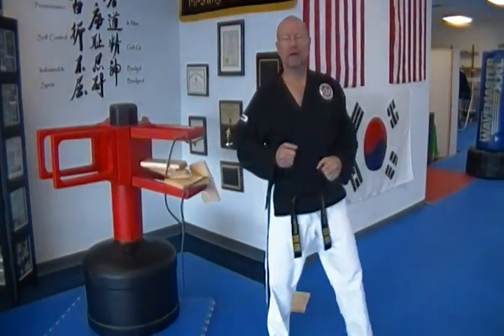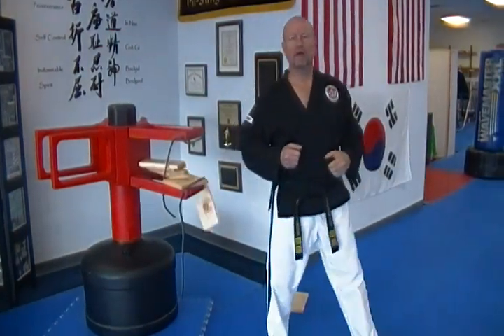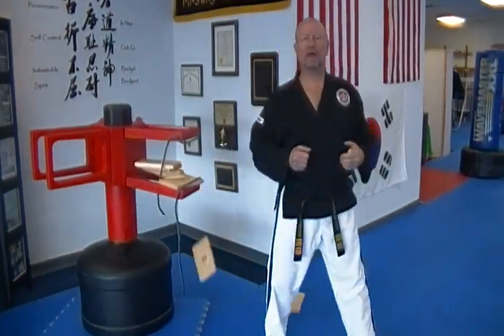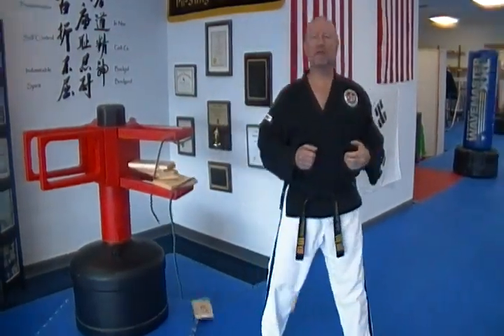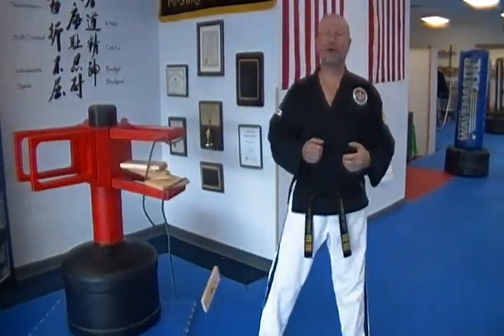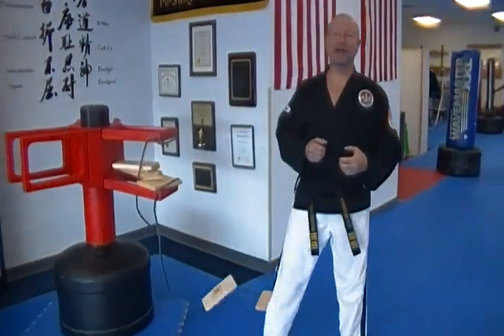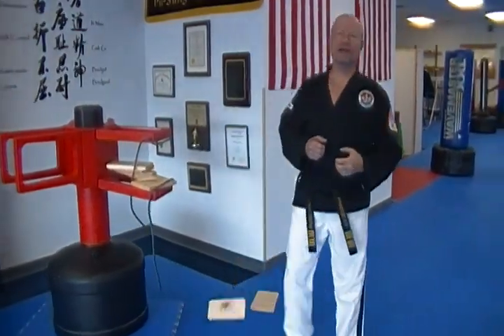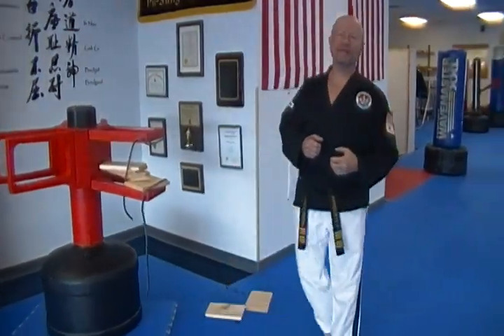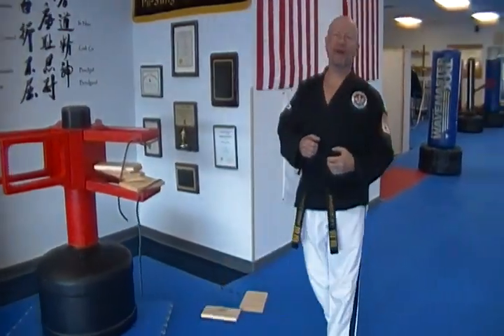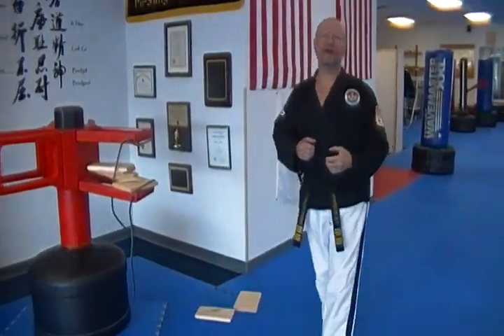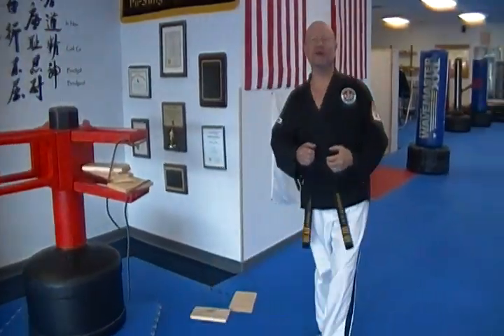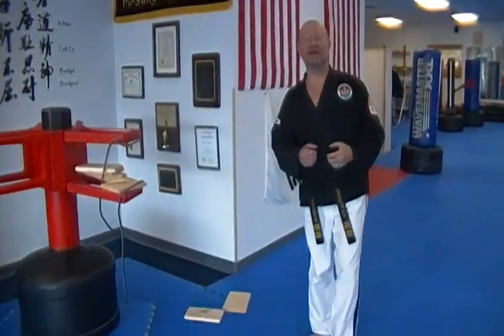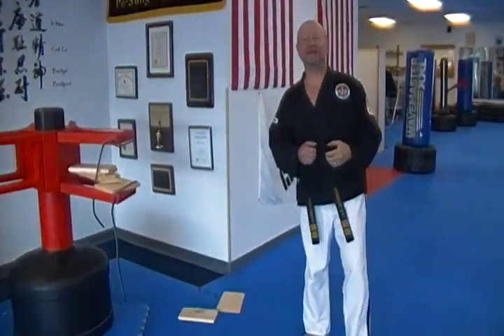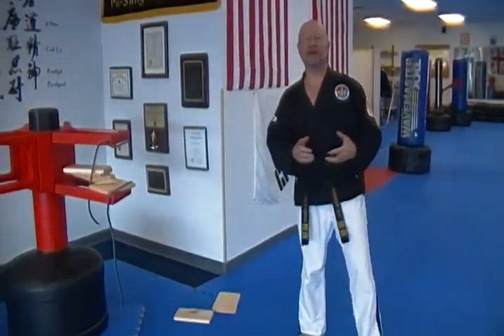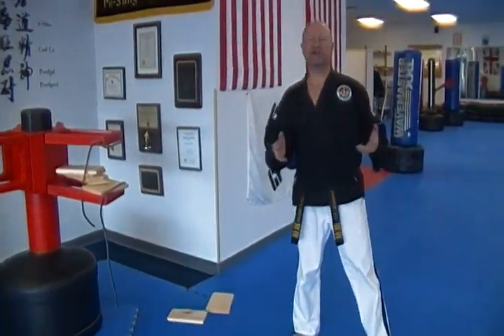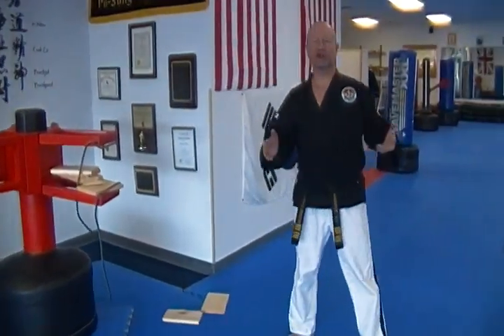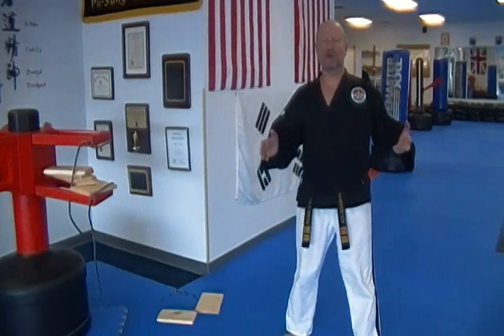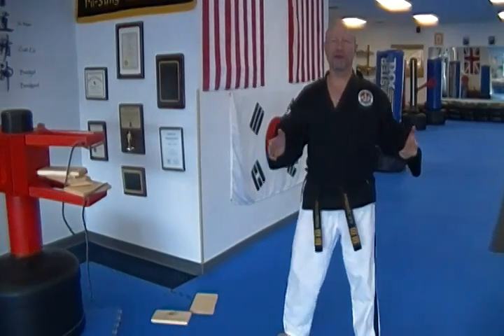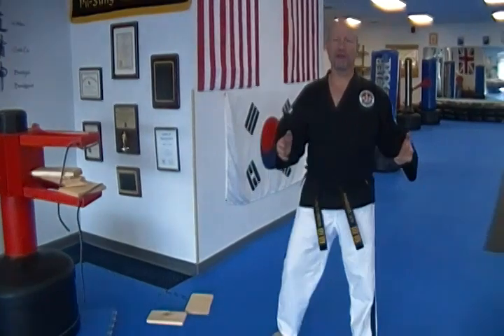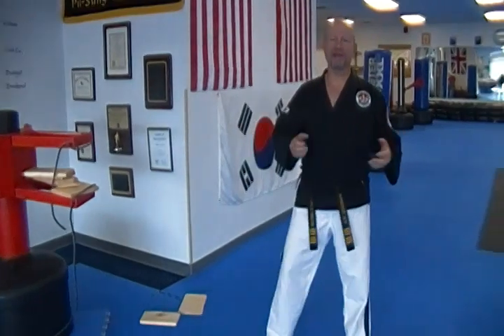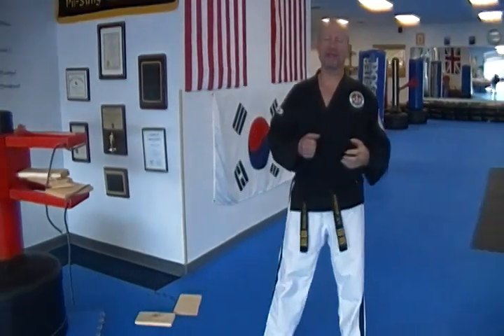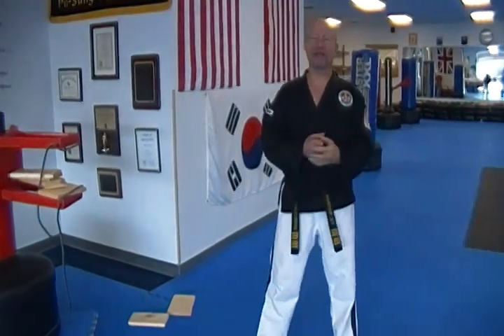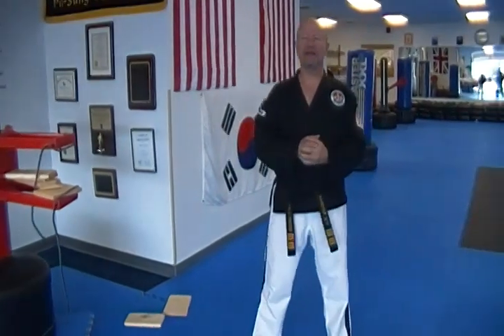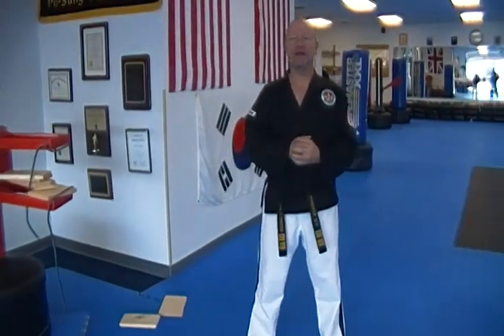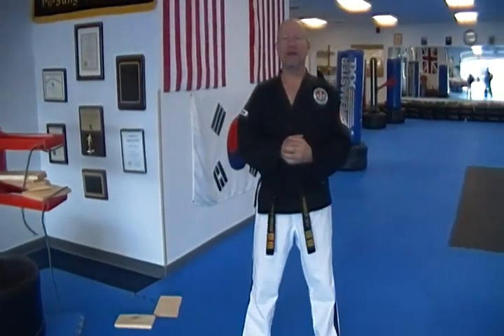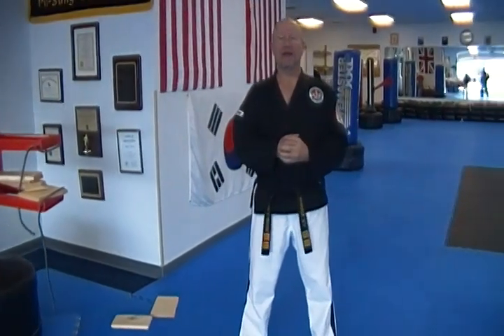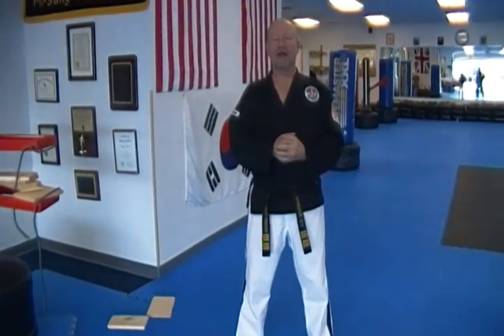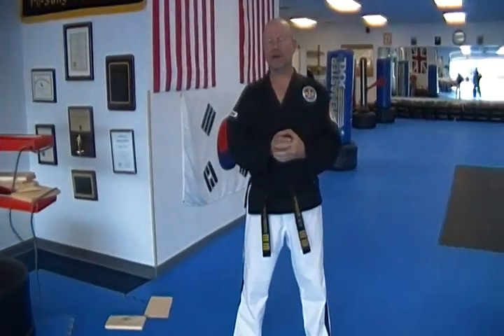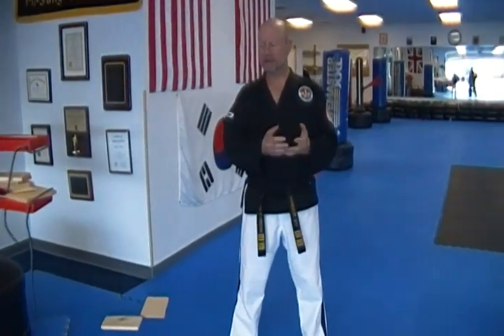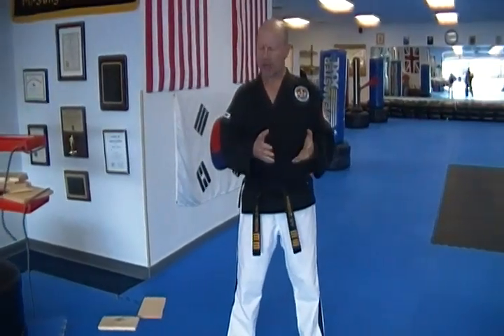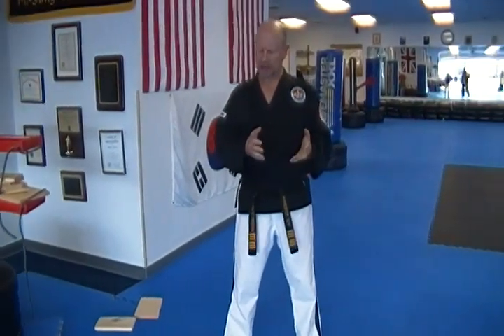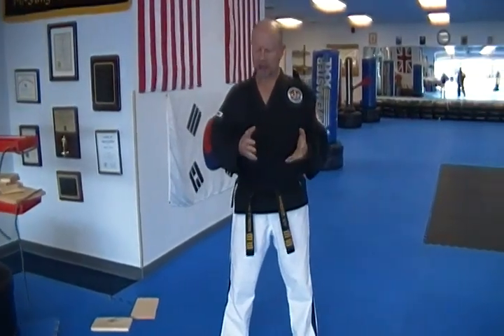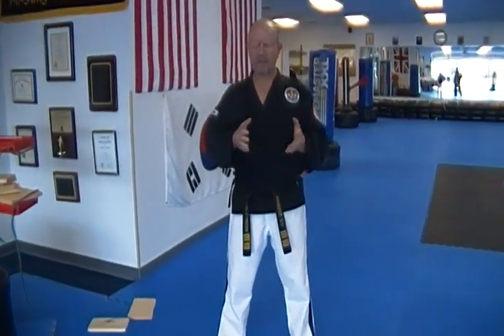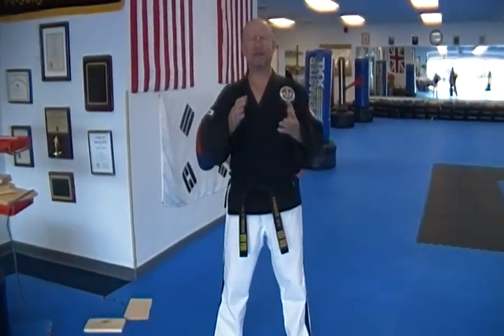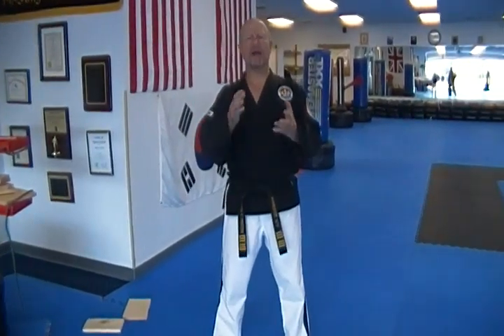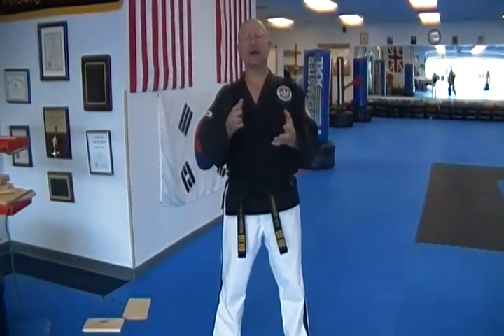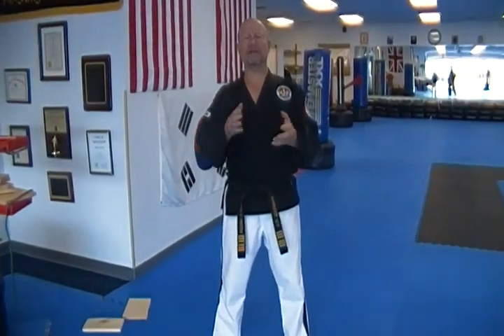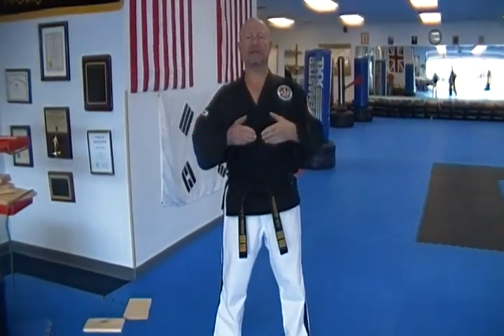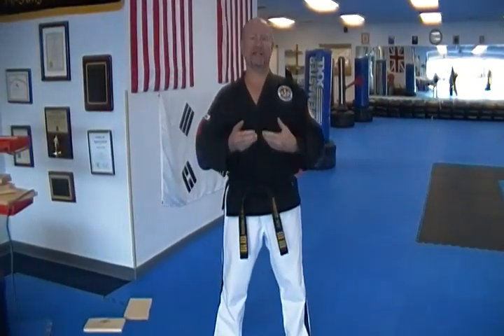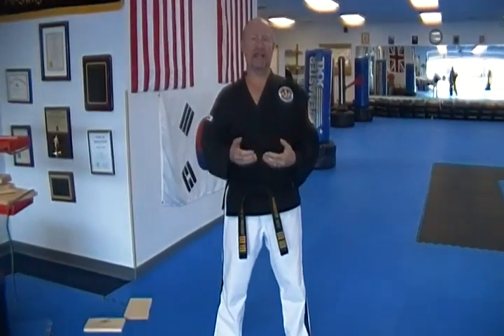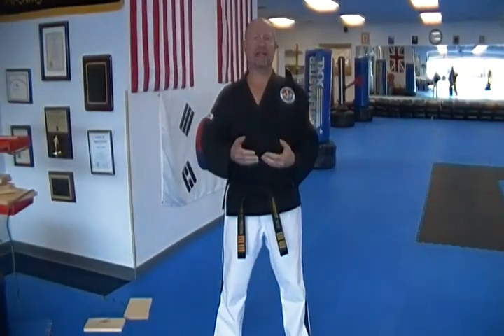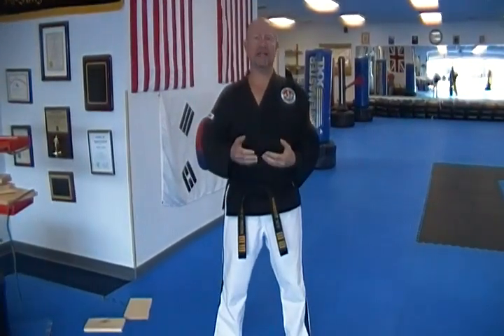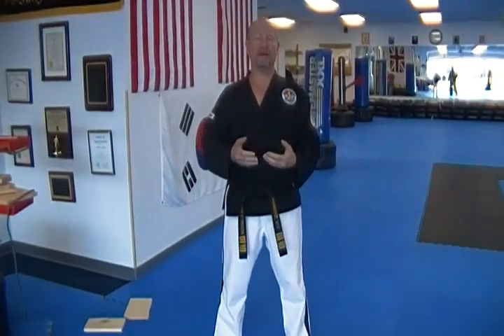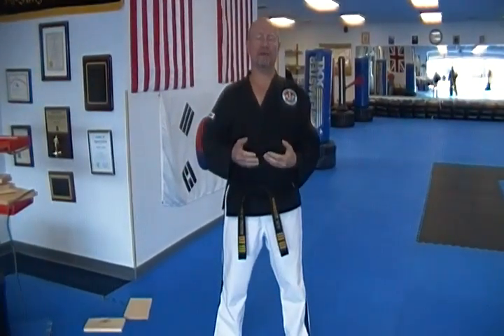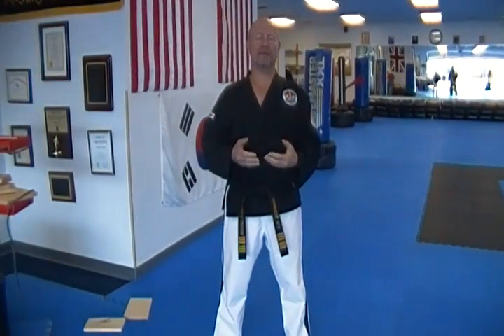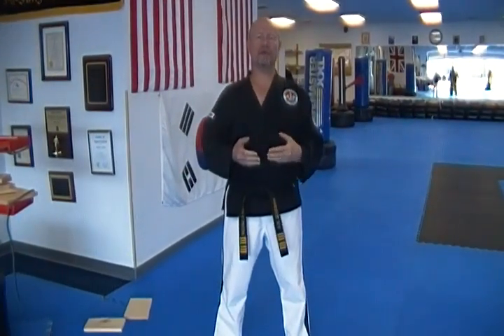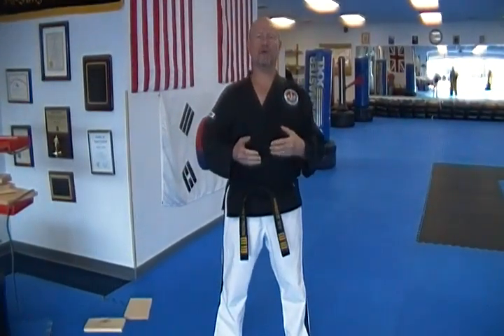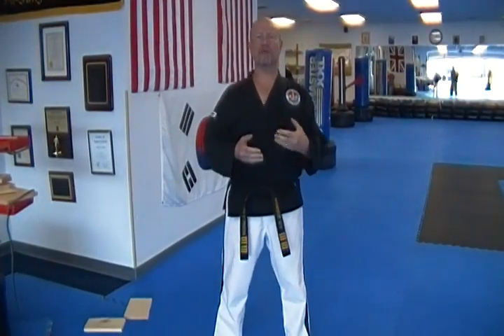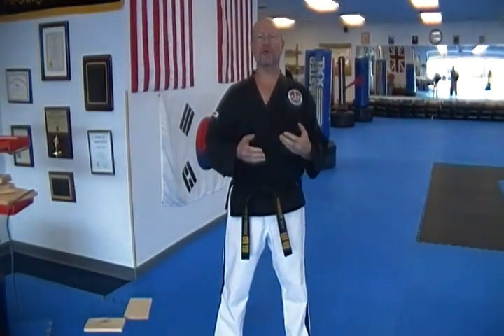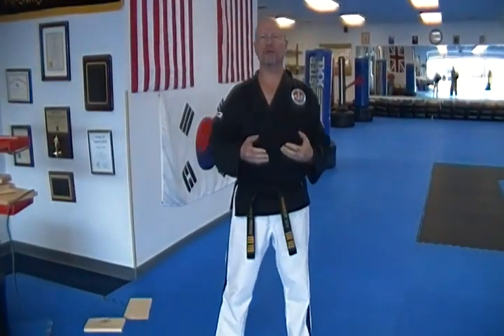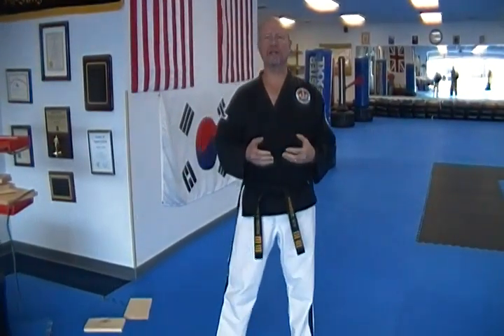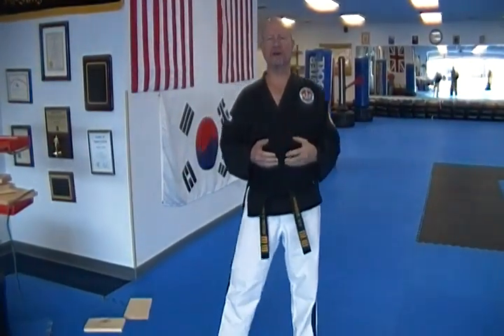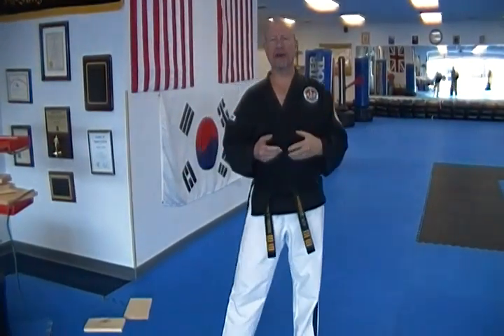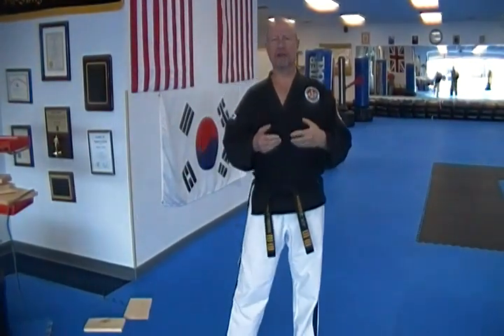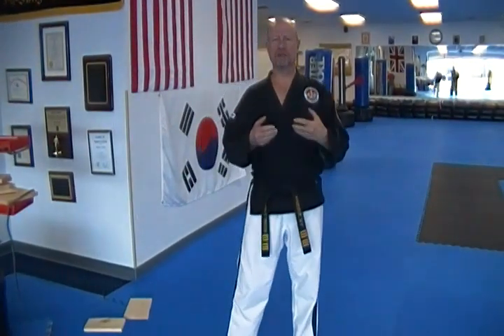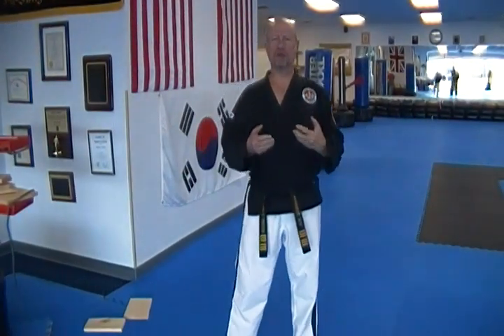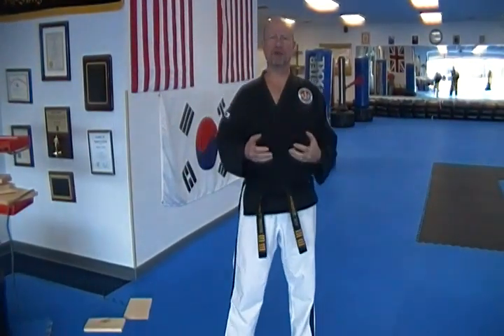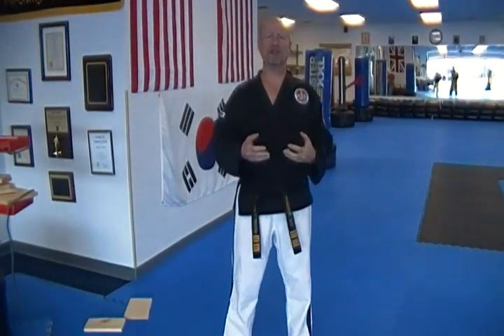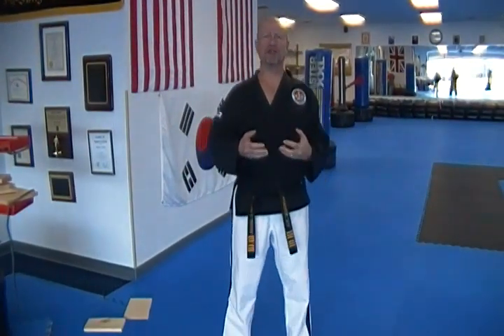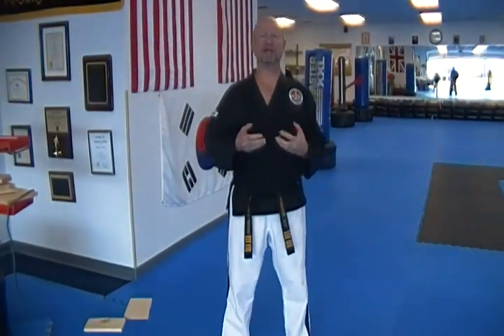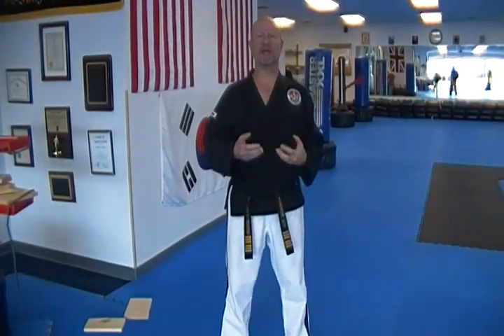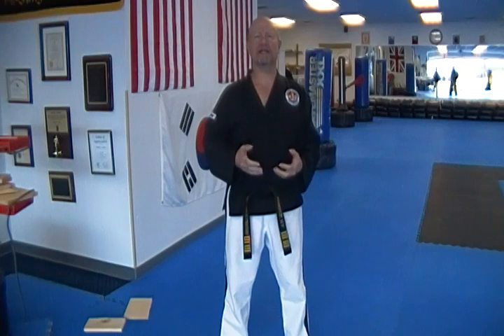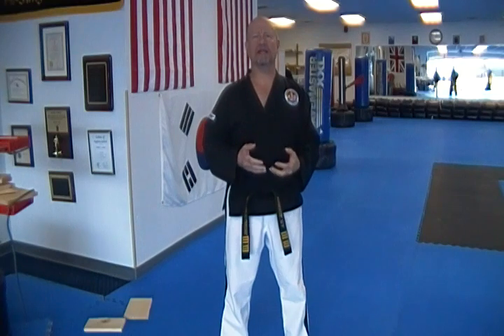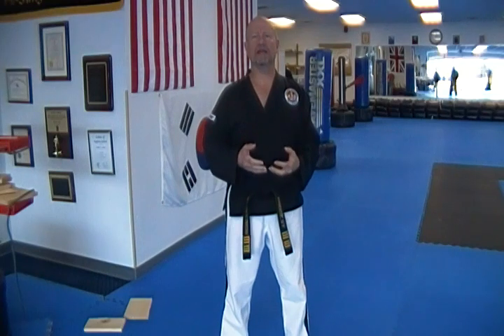Good morning, how are you doing? It's Master Guarino here today. I want to talk a little bit about the side kick, but more importantly about explosion in your technique.